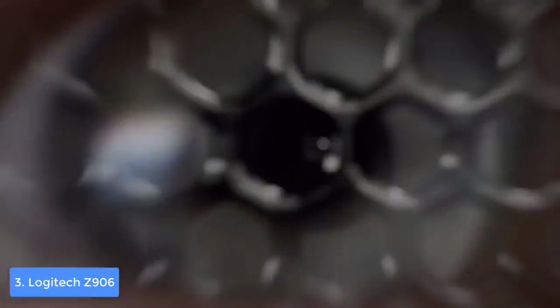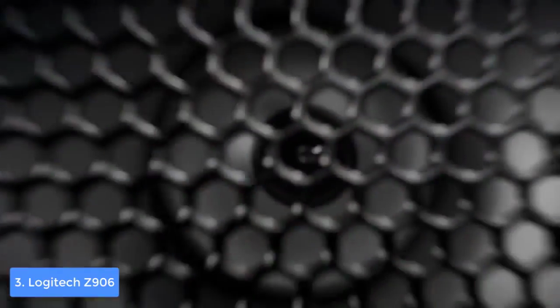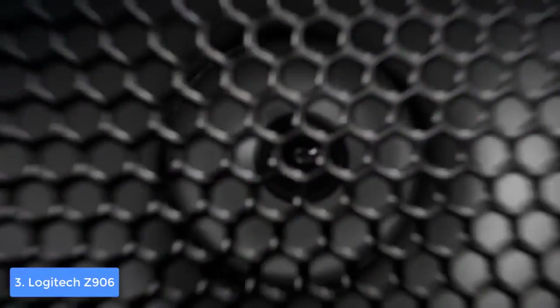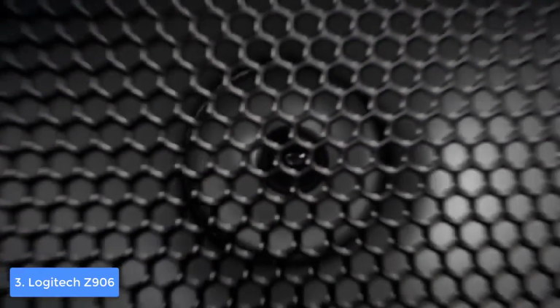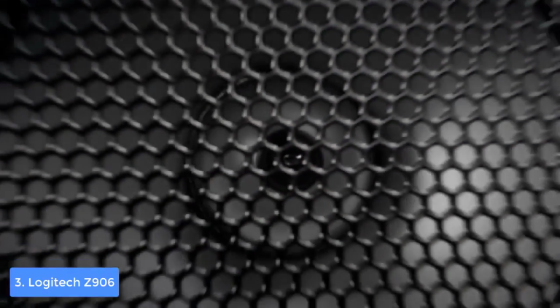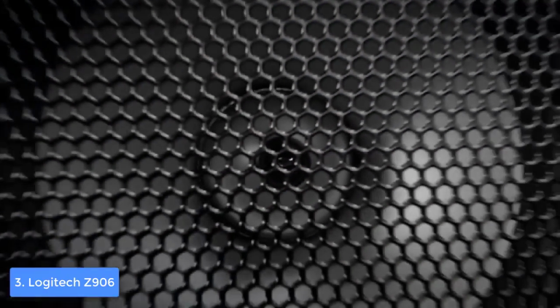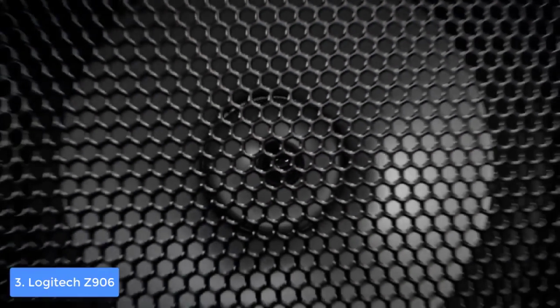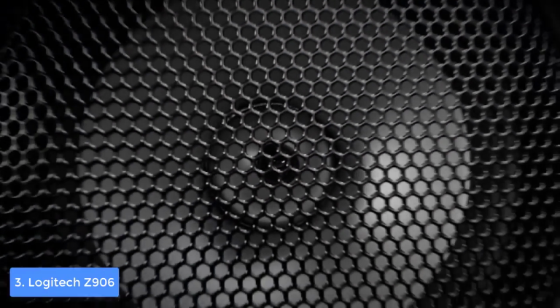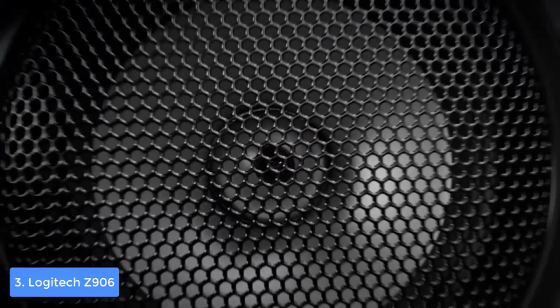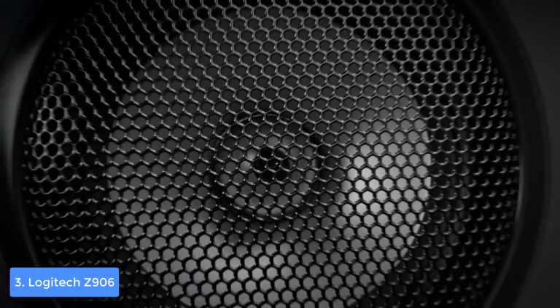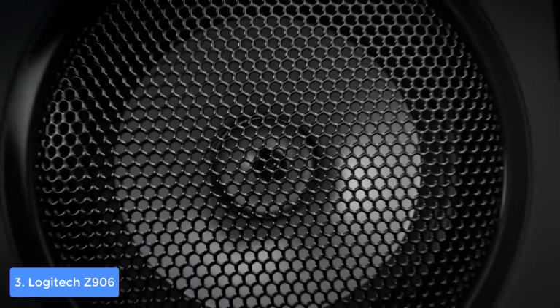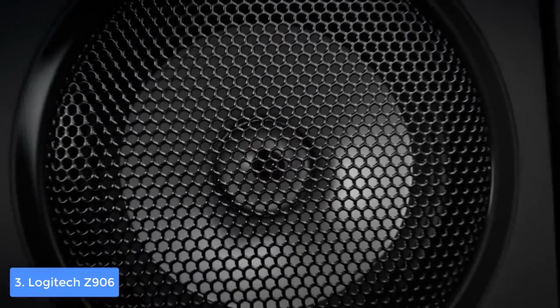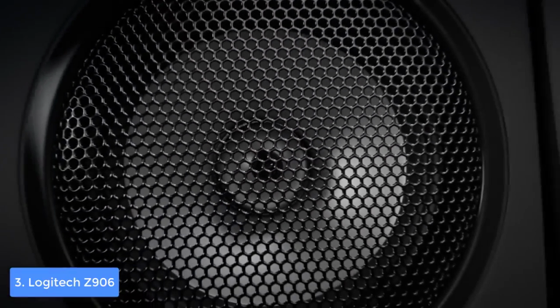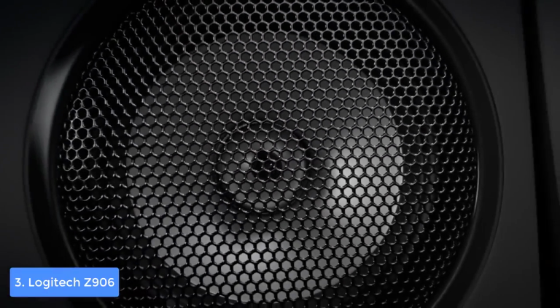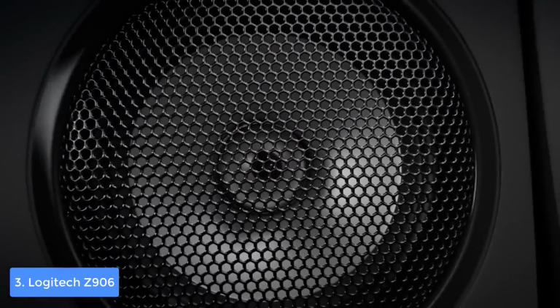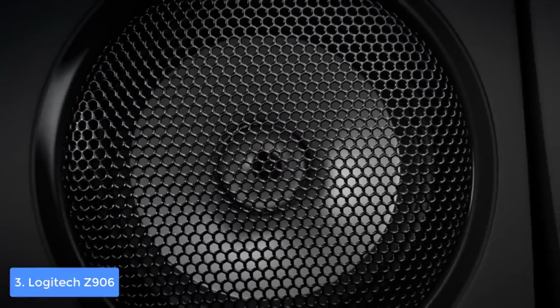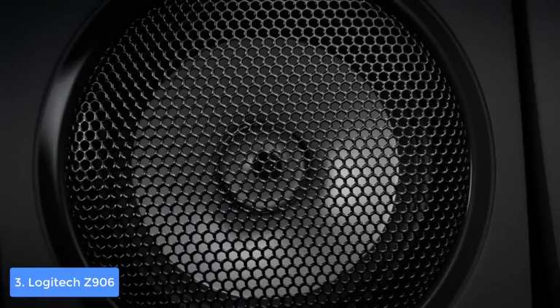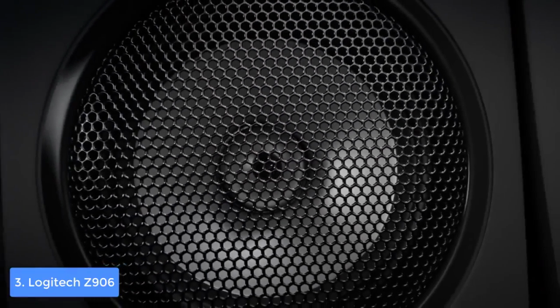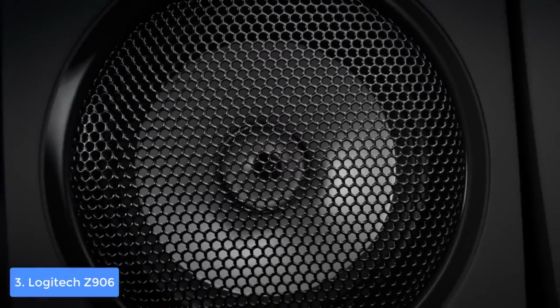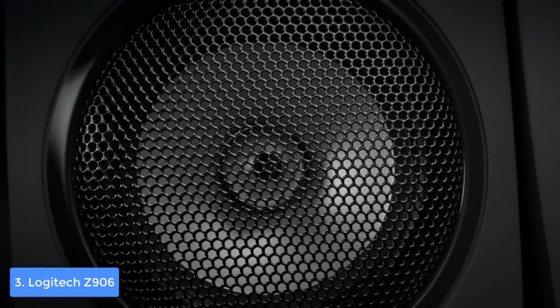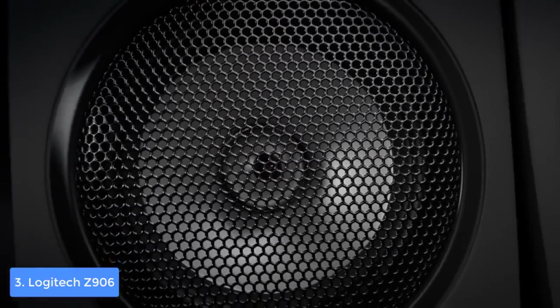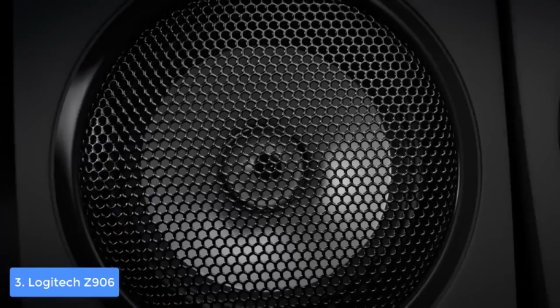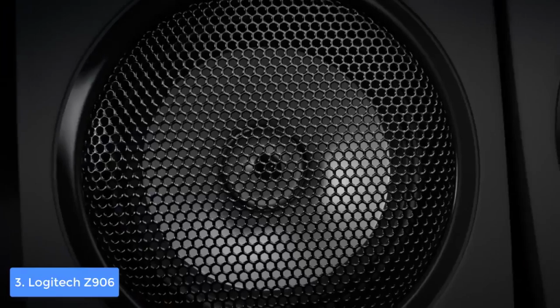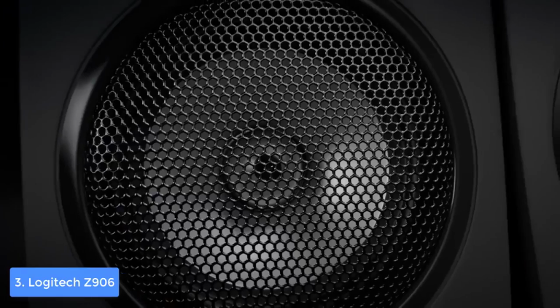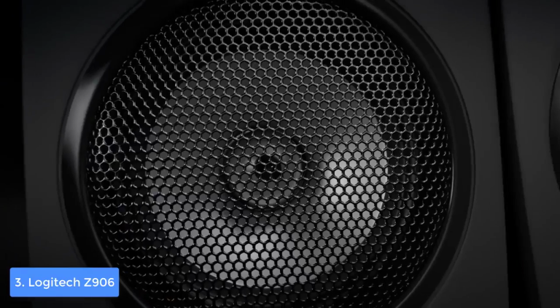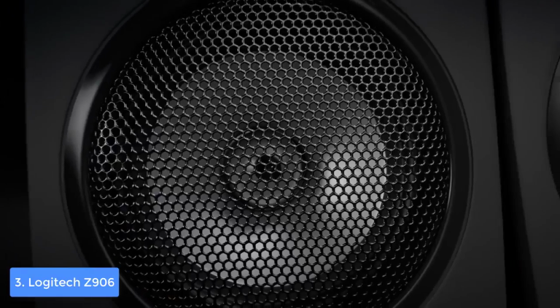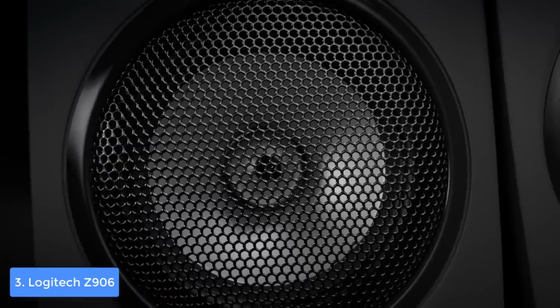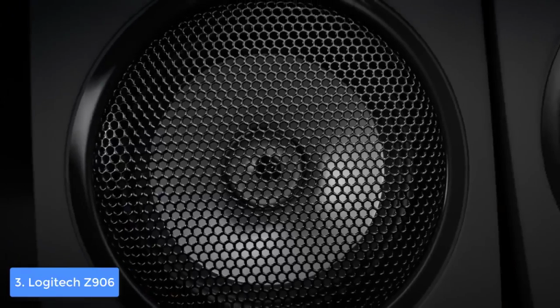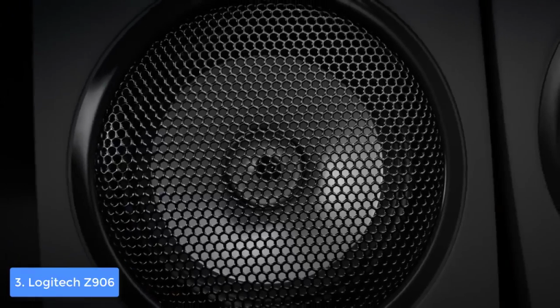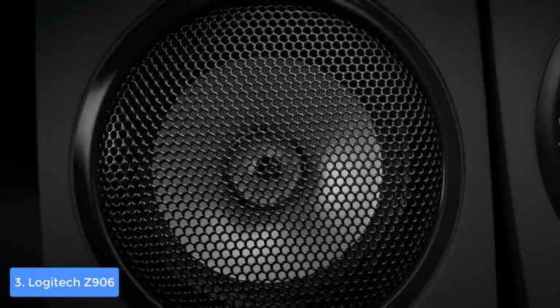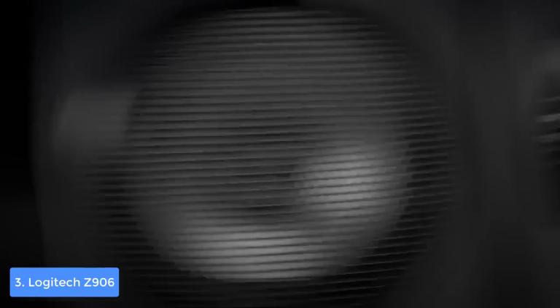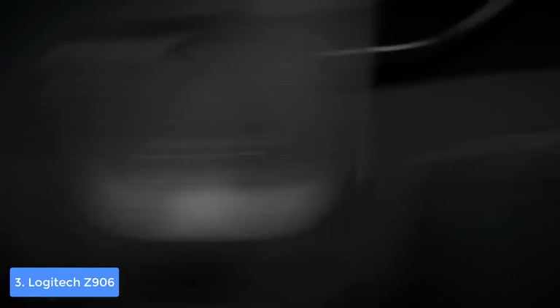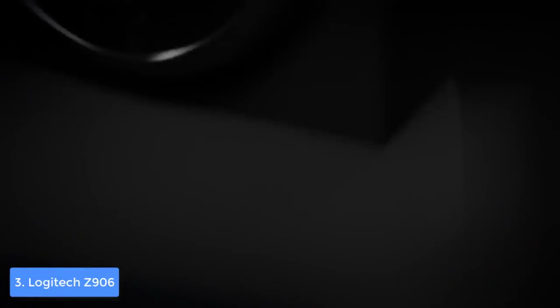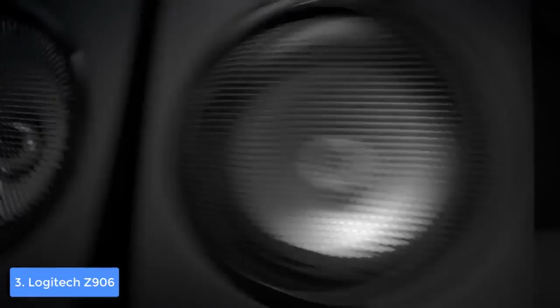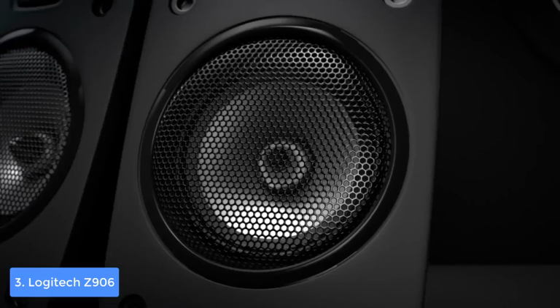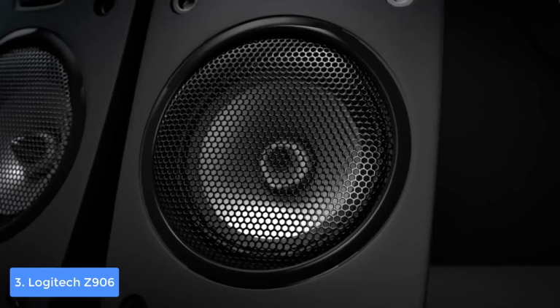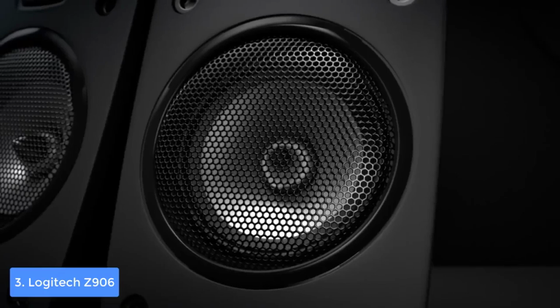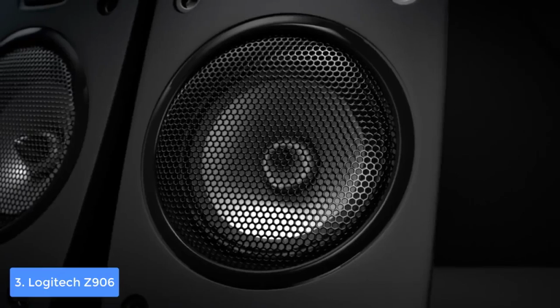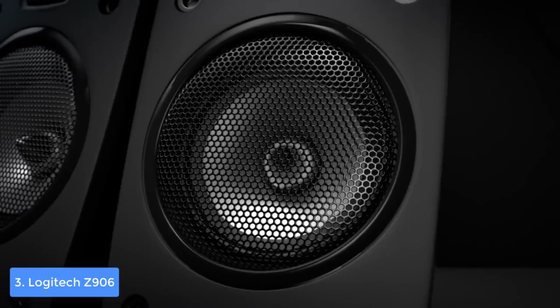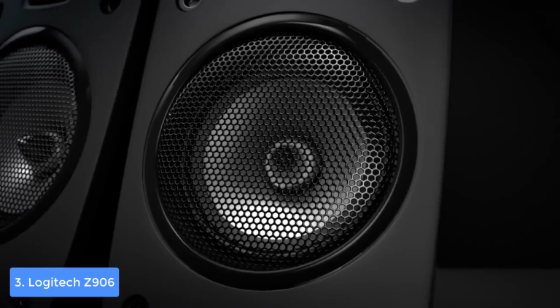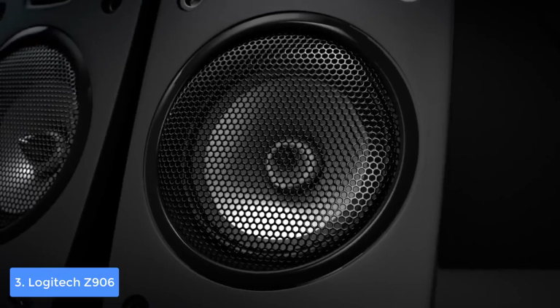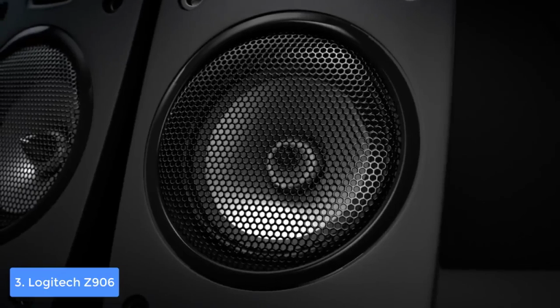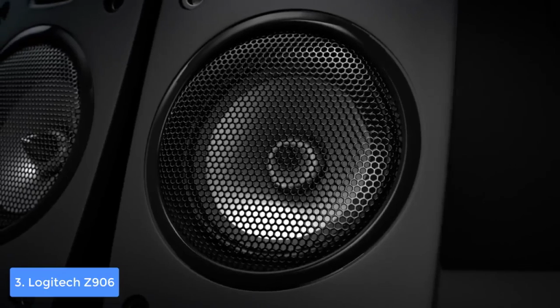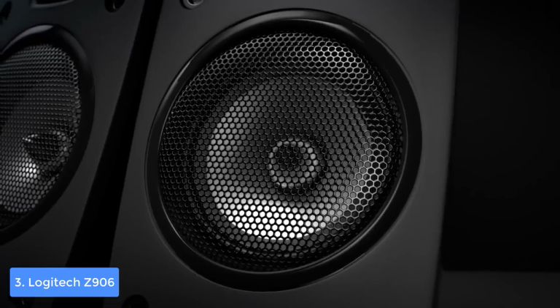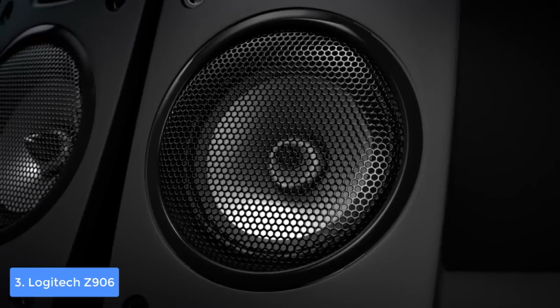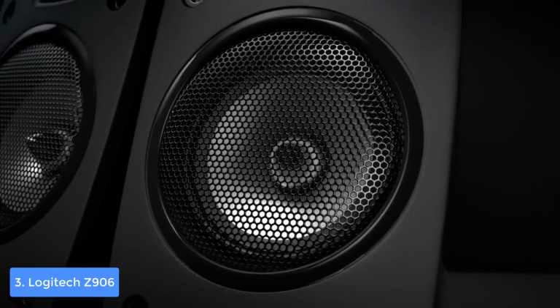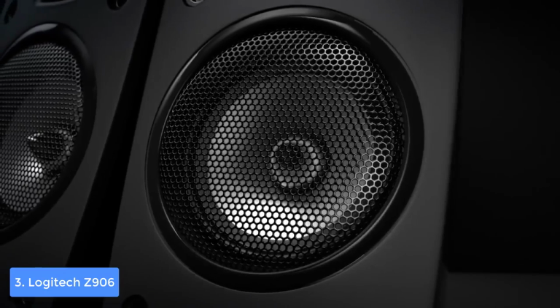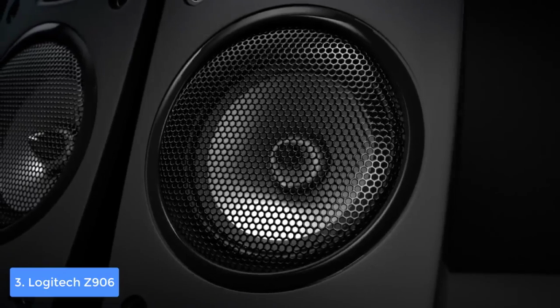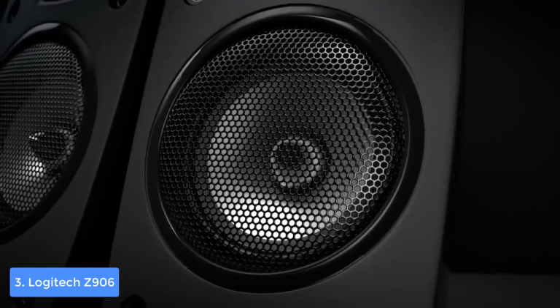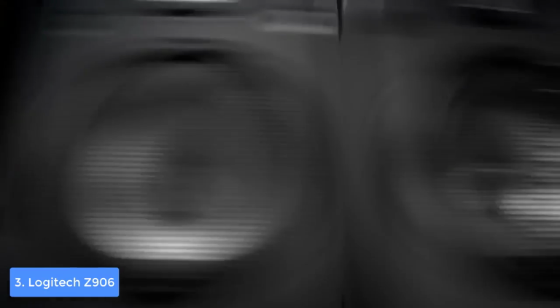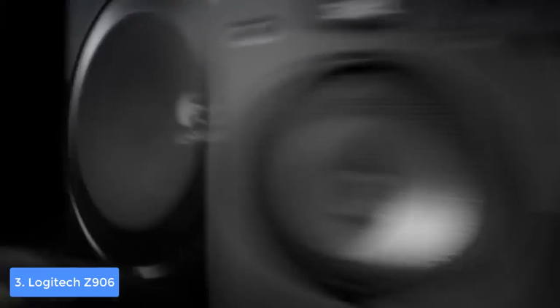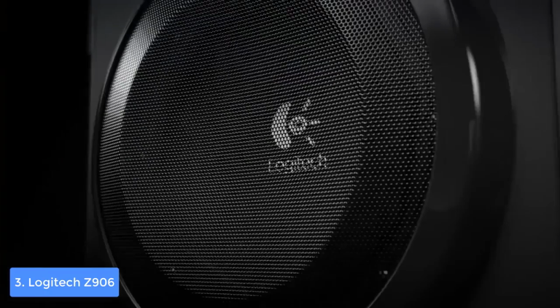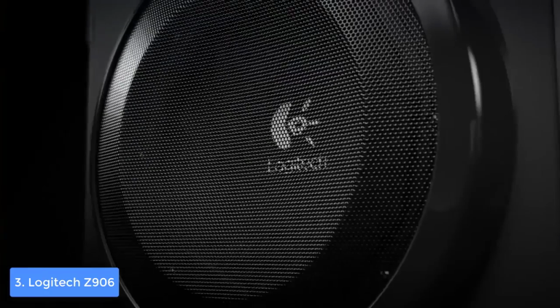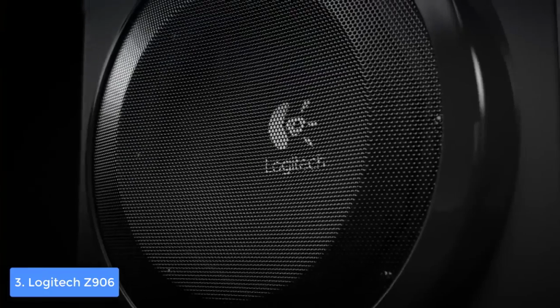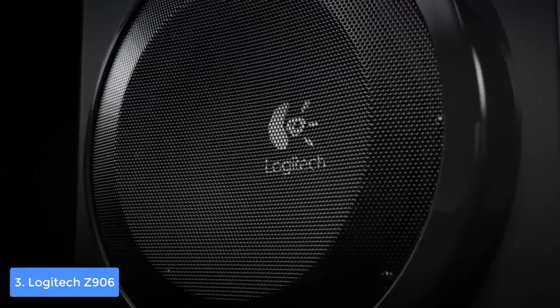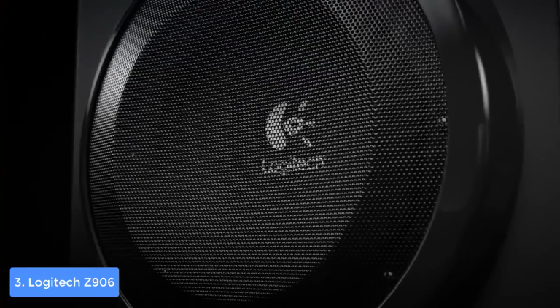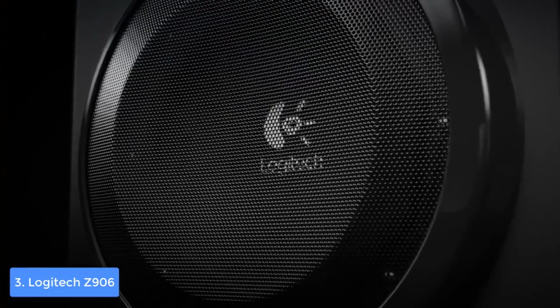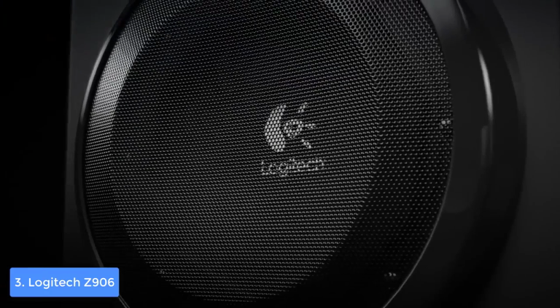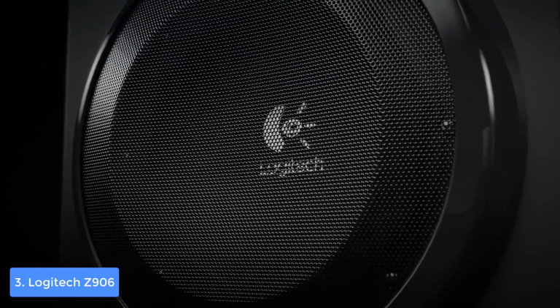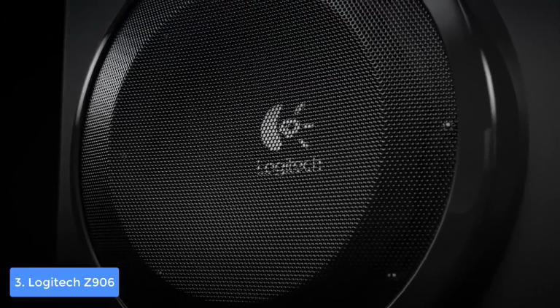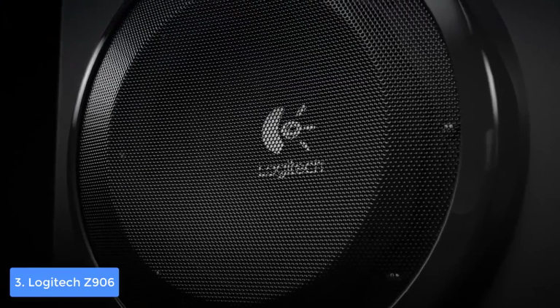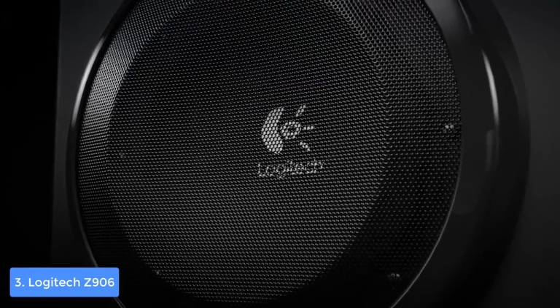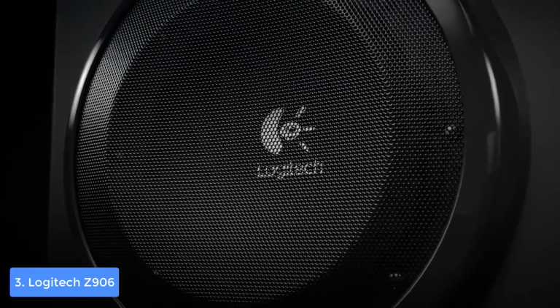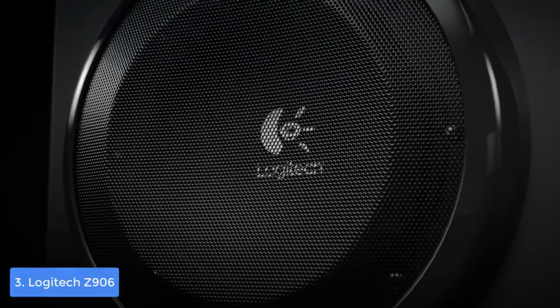Overall, the Logitech Z906 is worthy of considering, because it gives a great value for its actual cost.